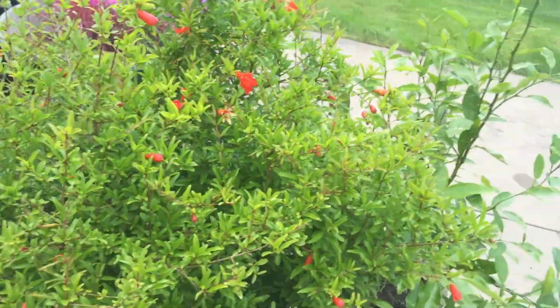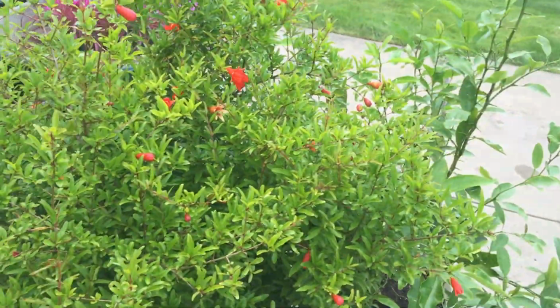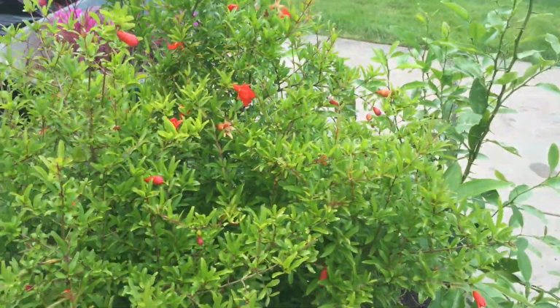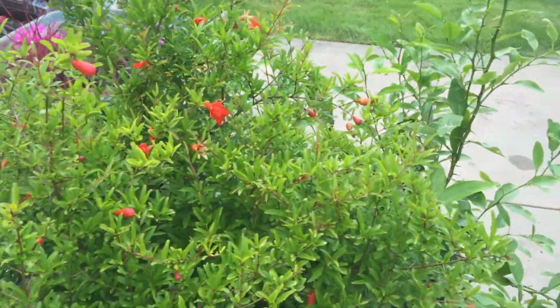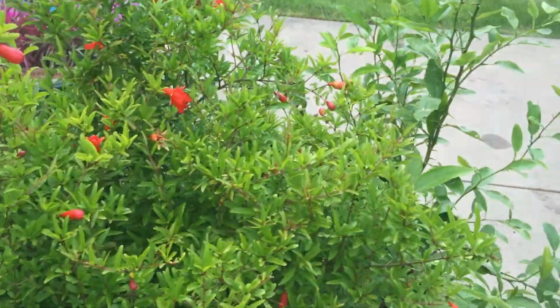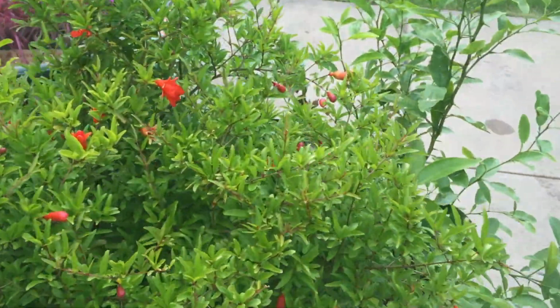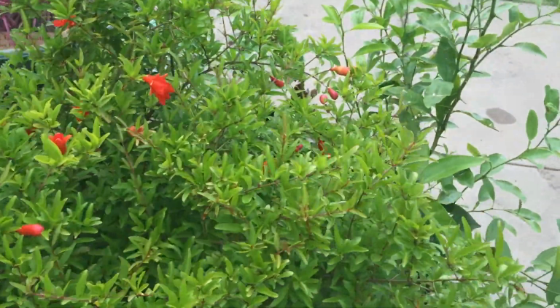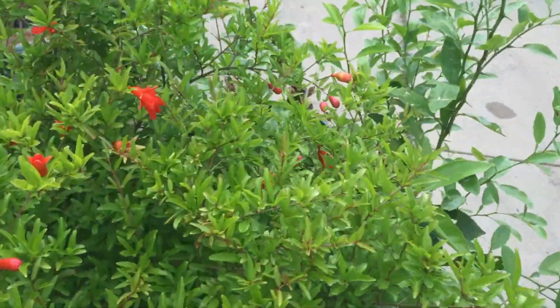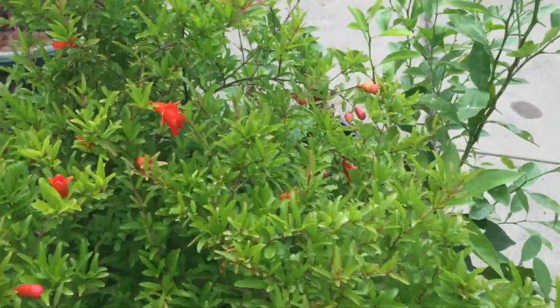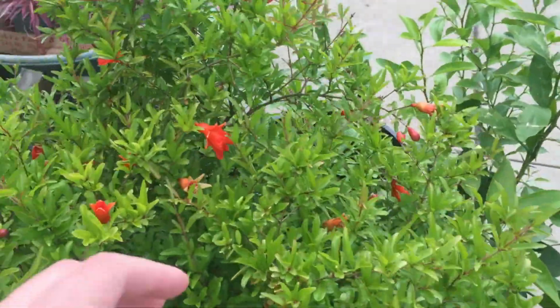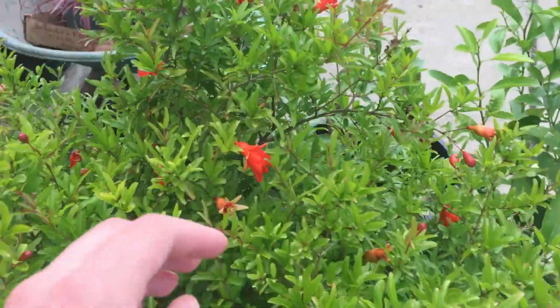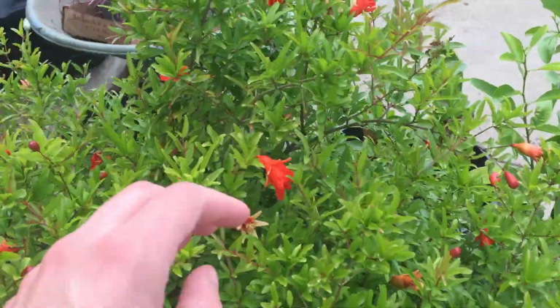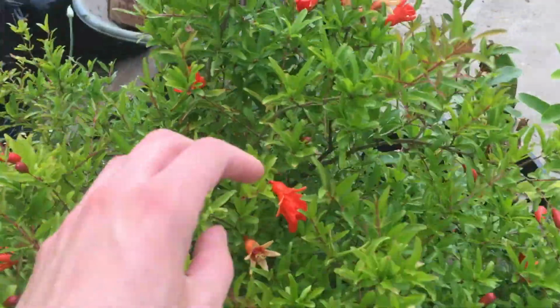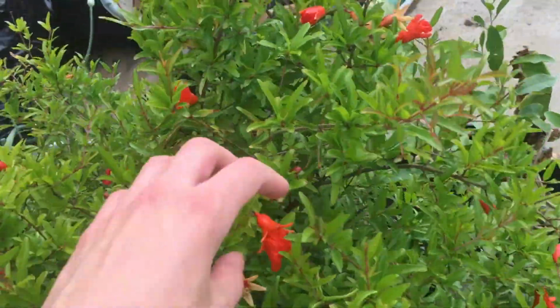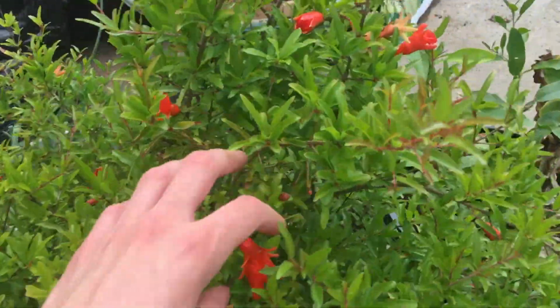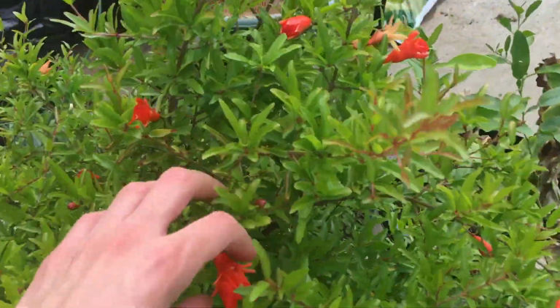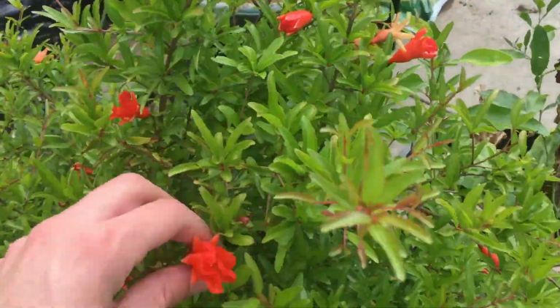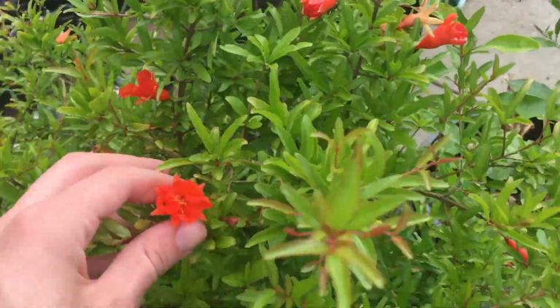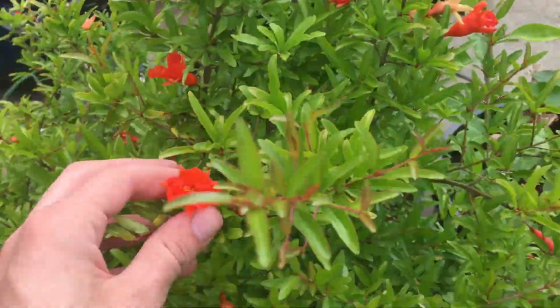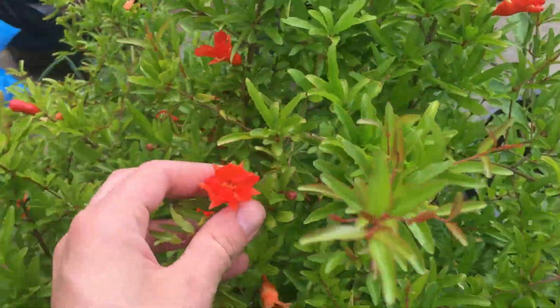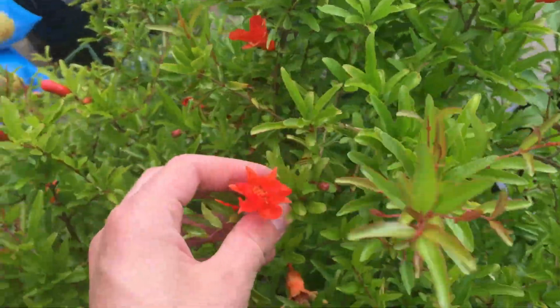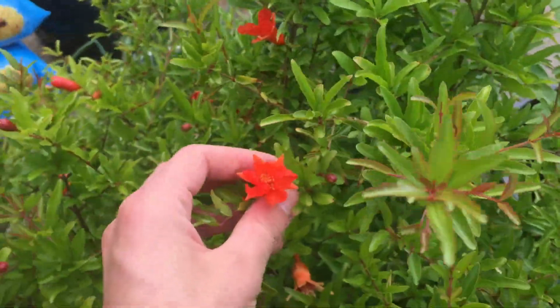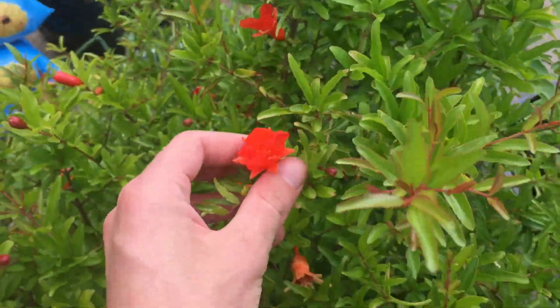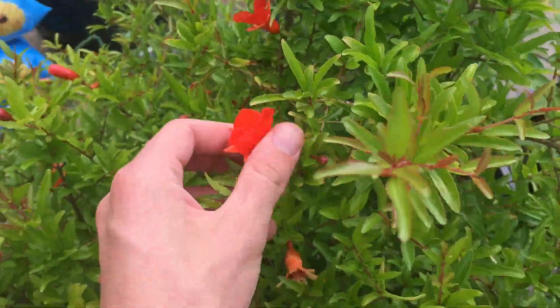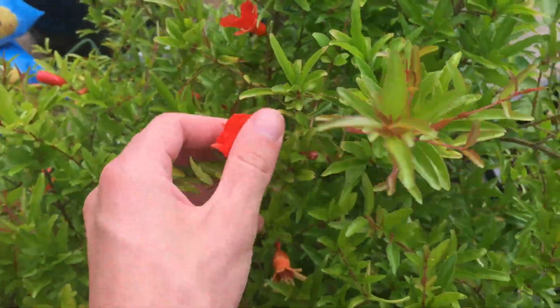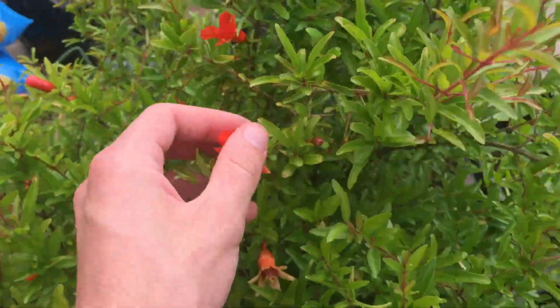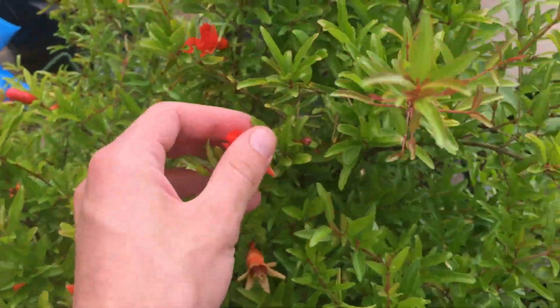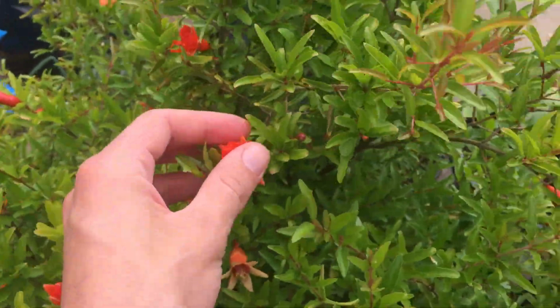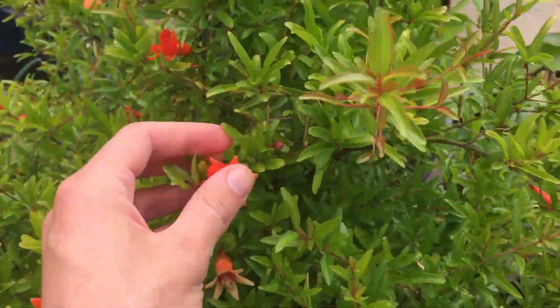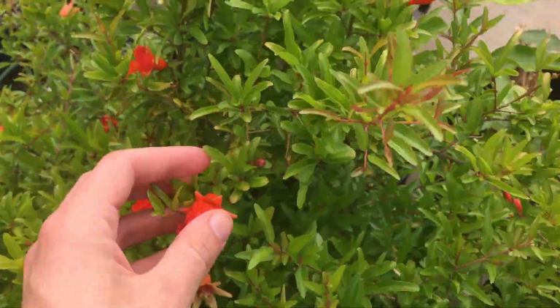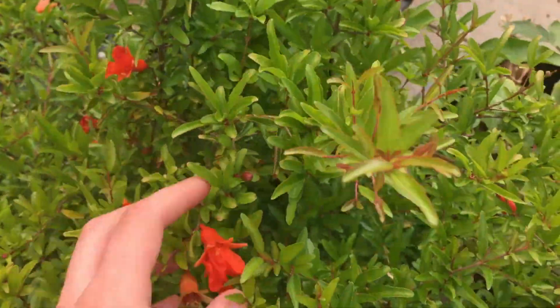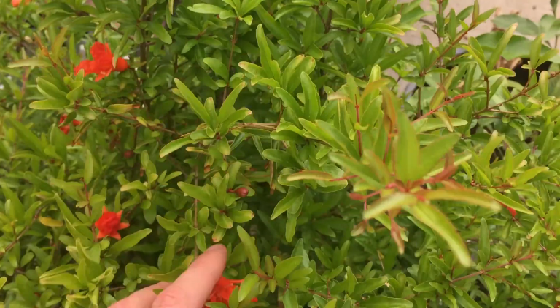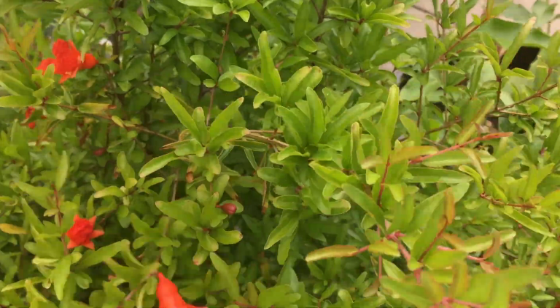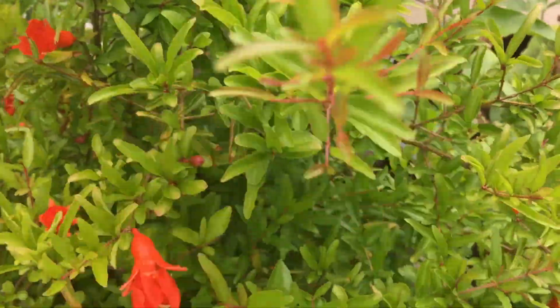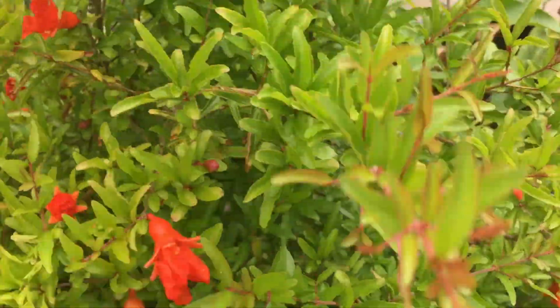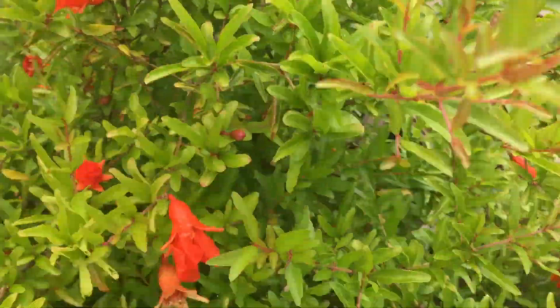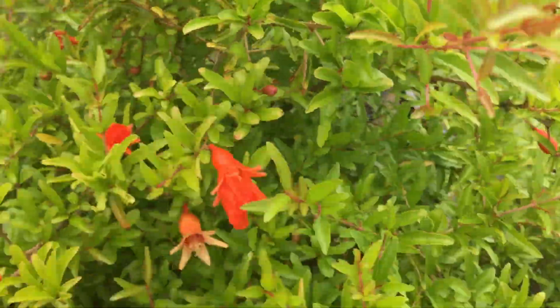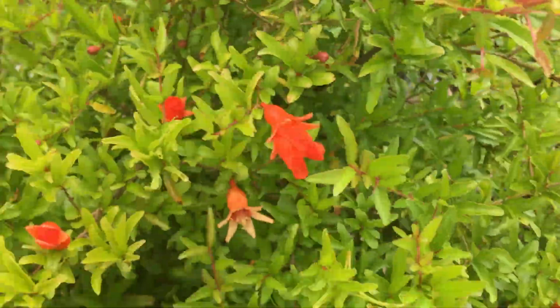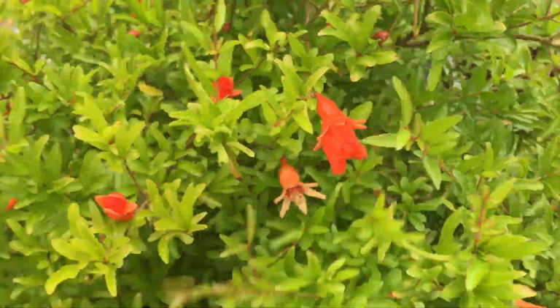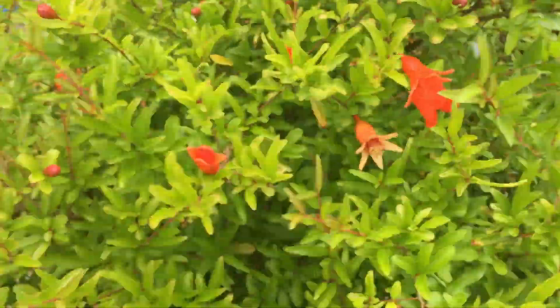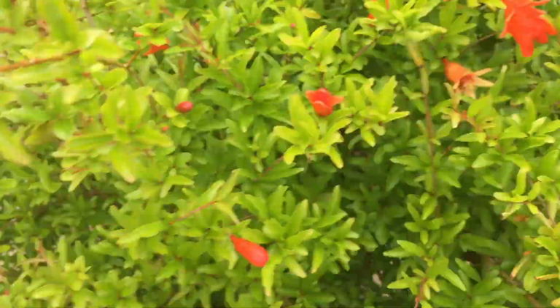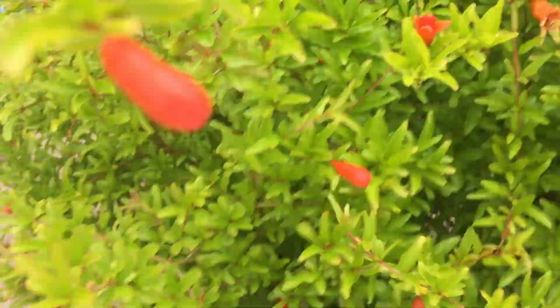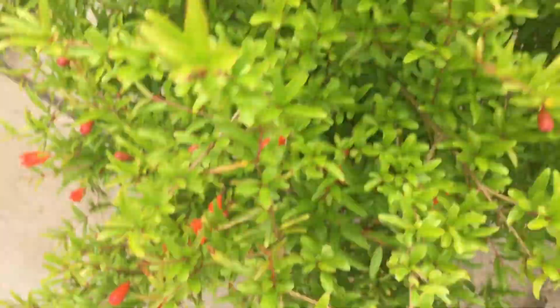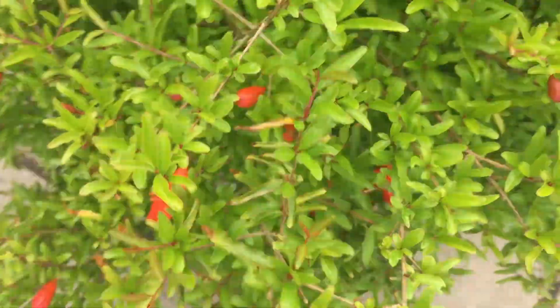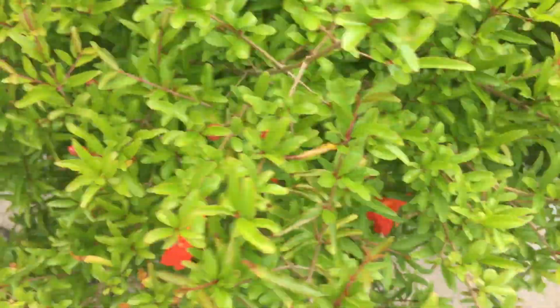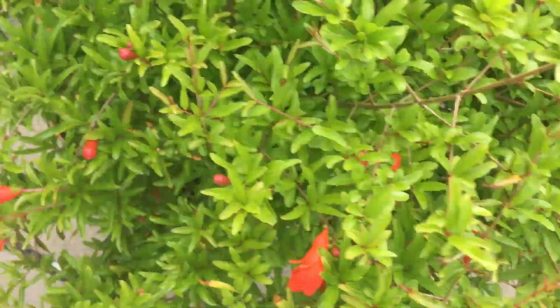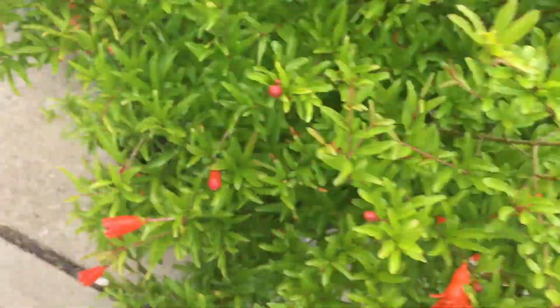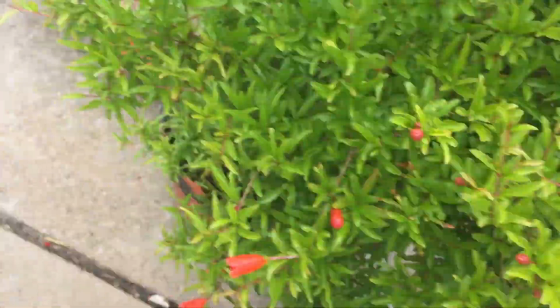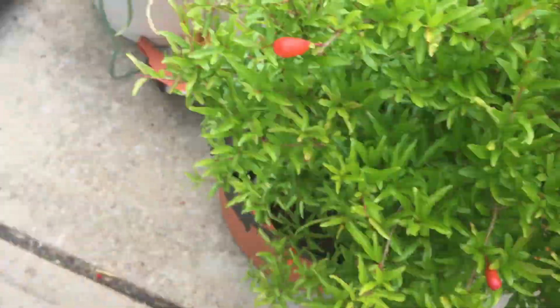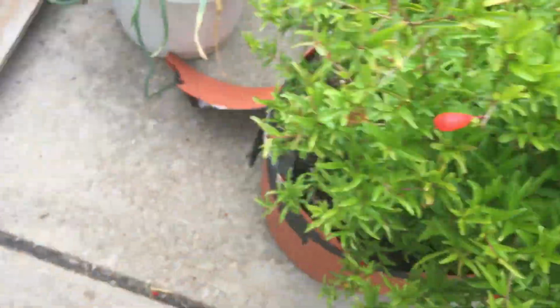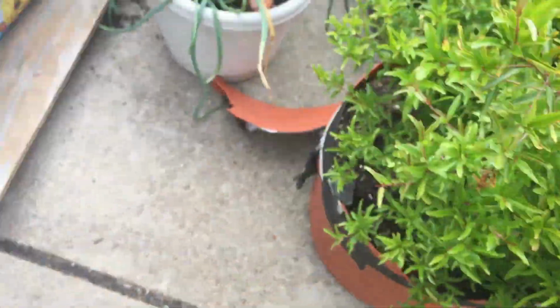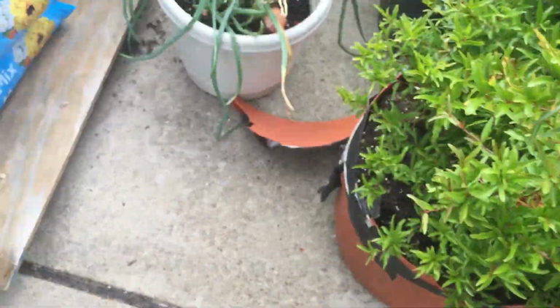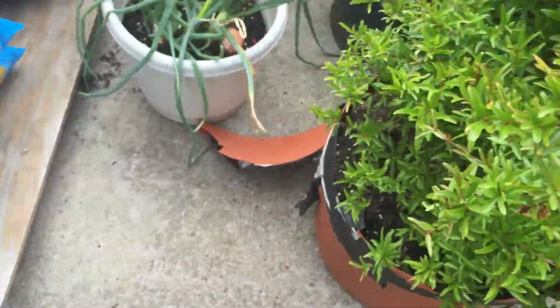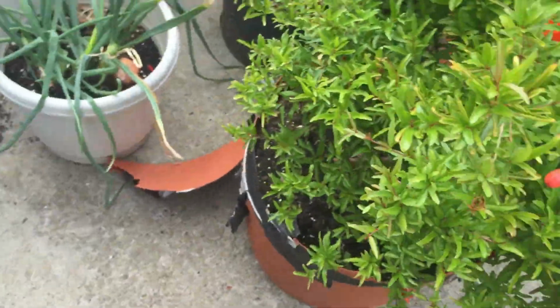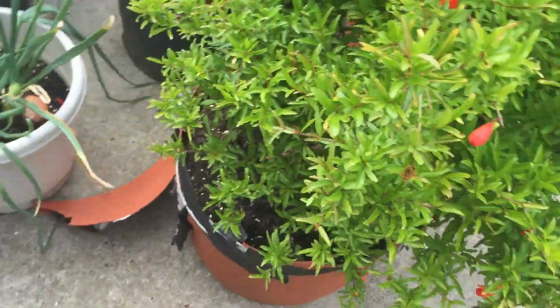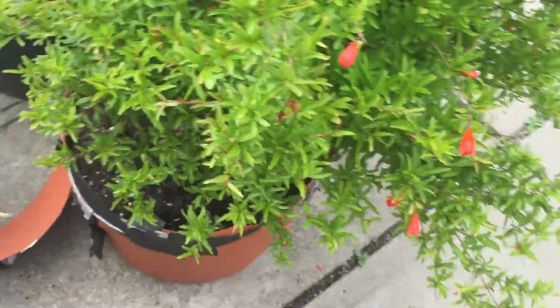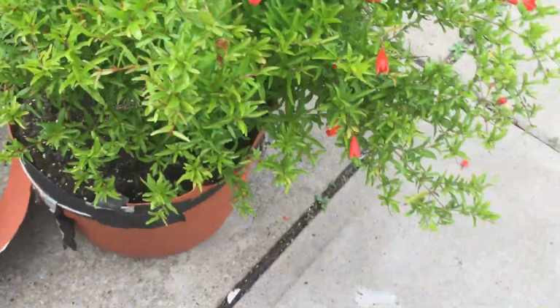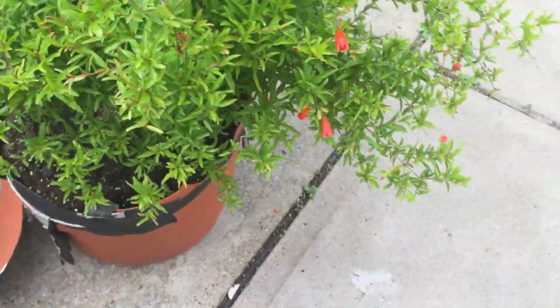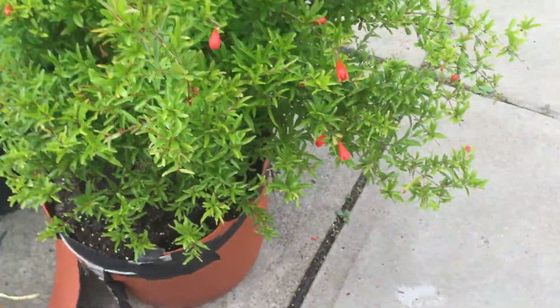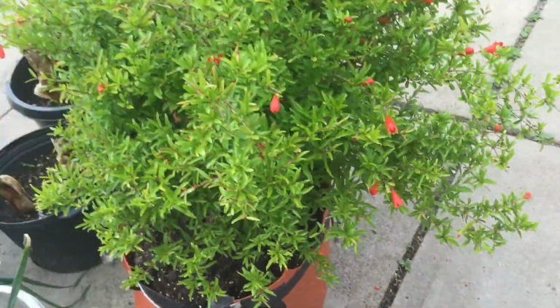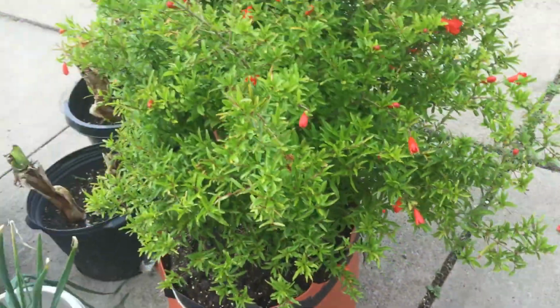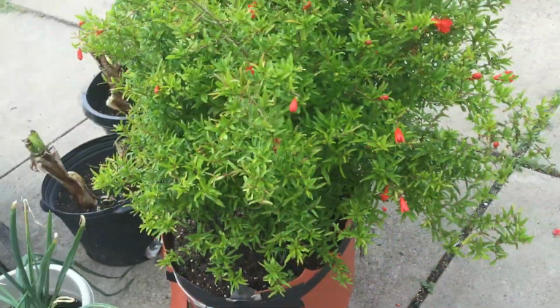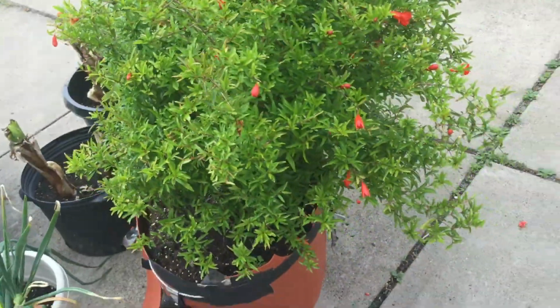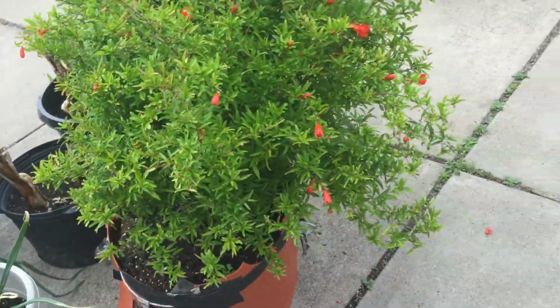Tropical plant update. We got so many flowers. Everyone likes all the flowers on the pomegranate. I just wish they had a smell — they have no smell to them. That's the only bummer about it.